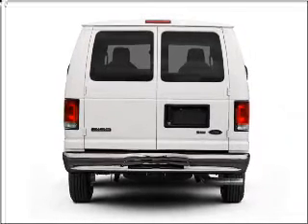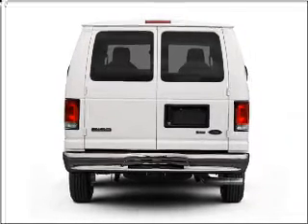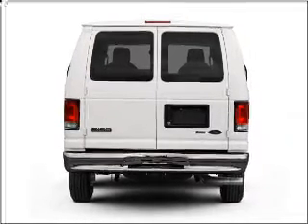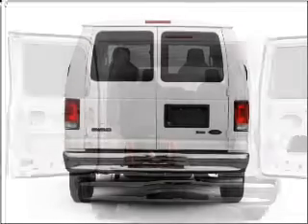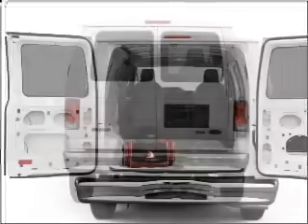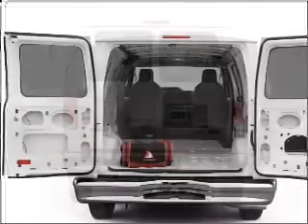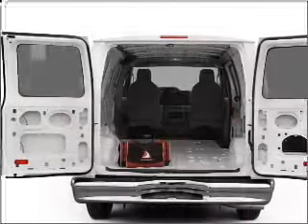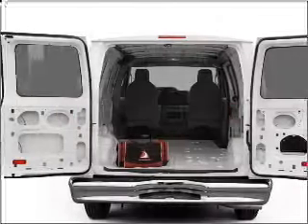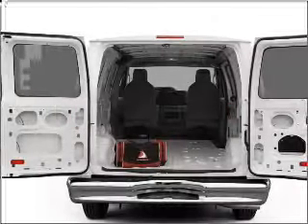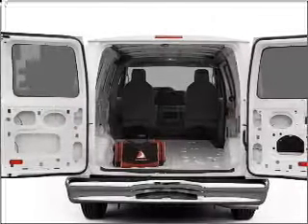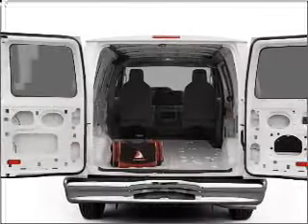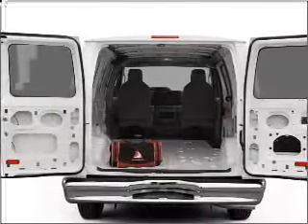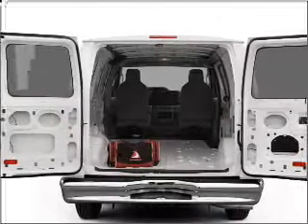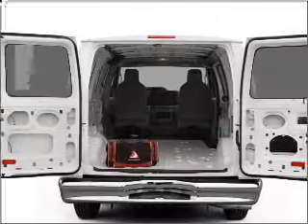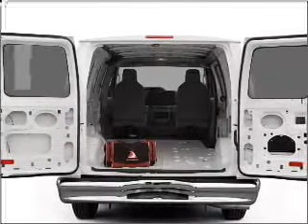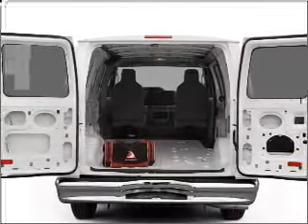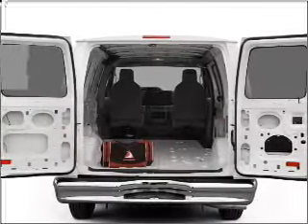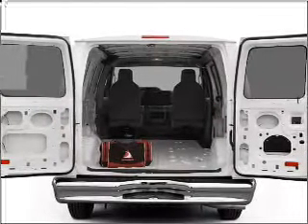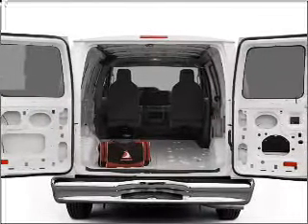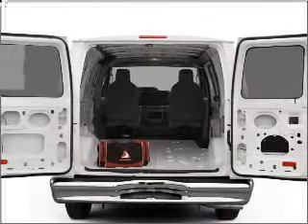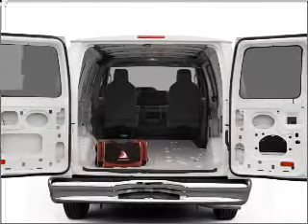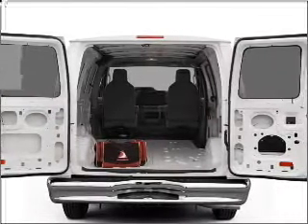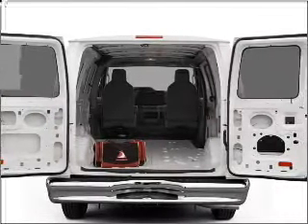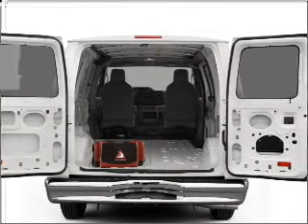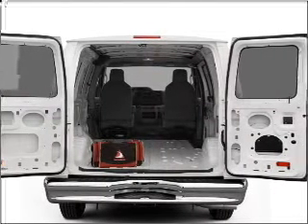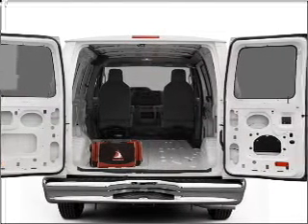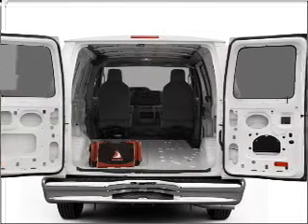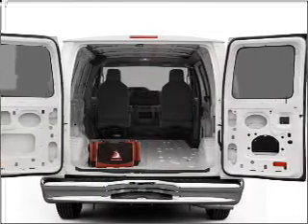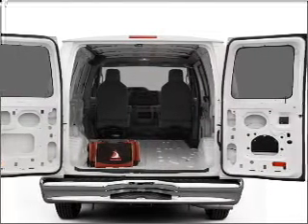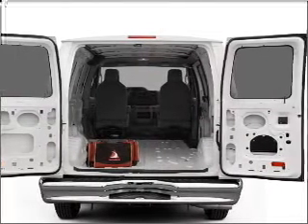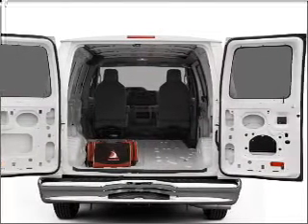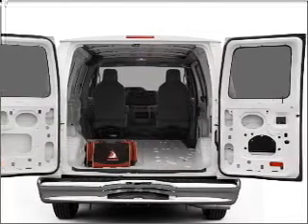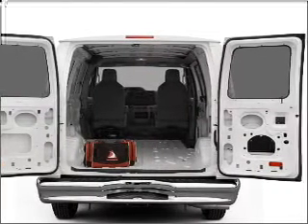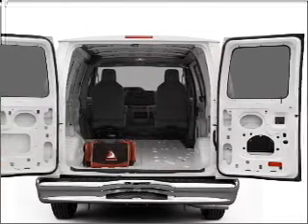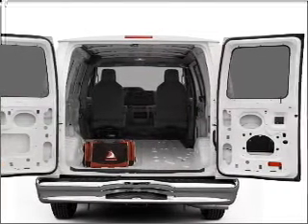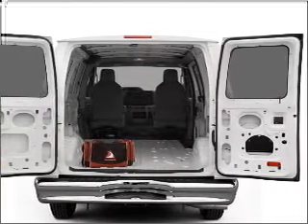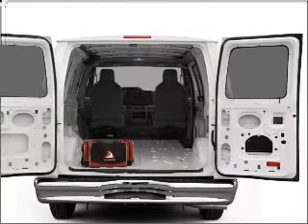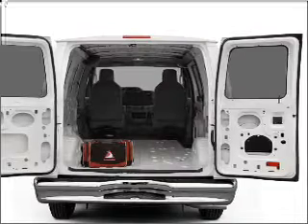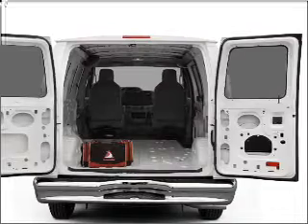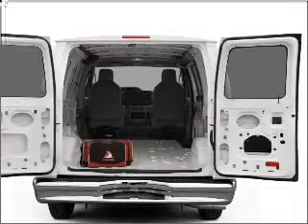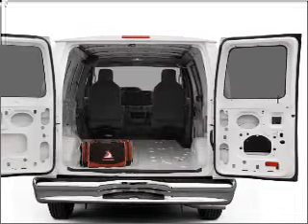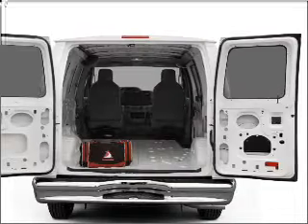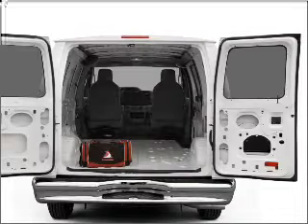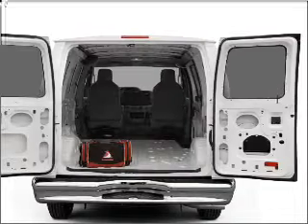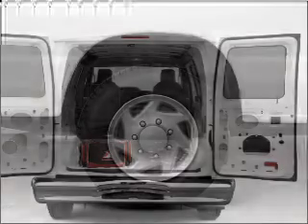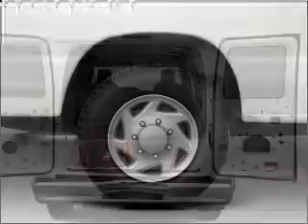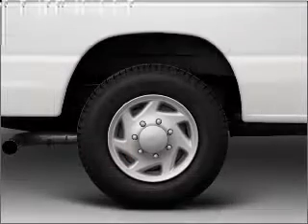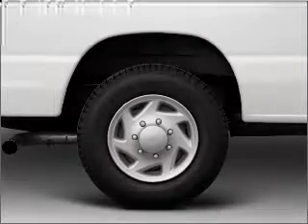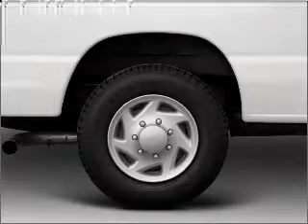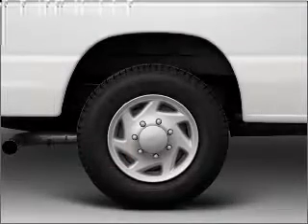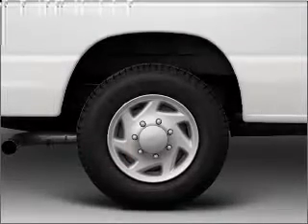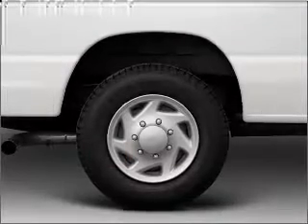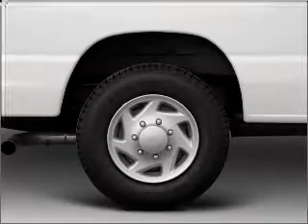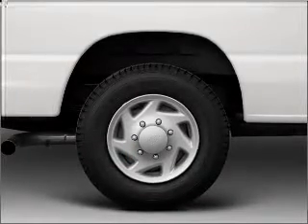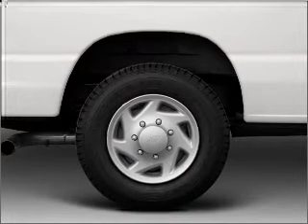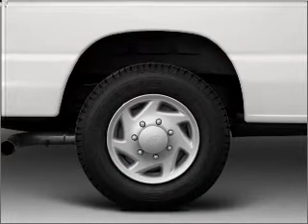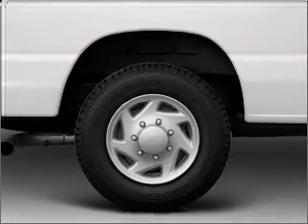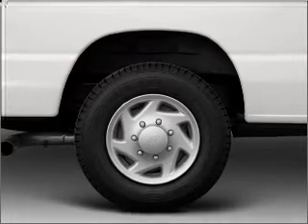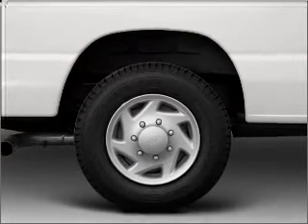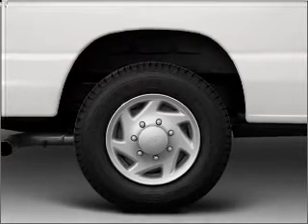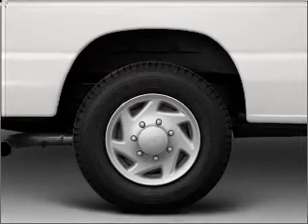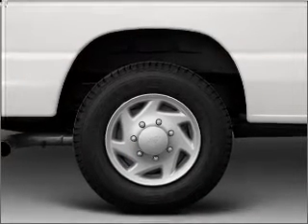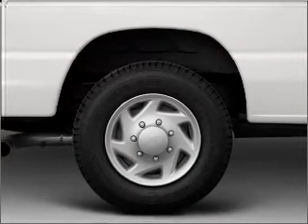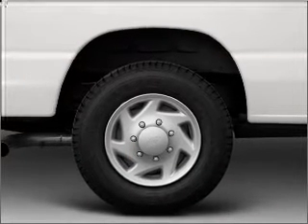Stand out from the crowd with premium wheels. You will appreciate the safety feature of anti-lock brakes. Call today to schedule a test drive.